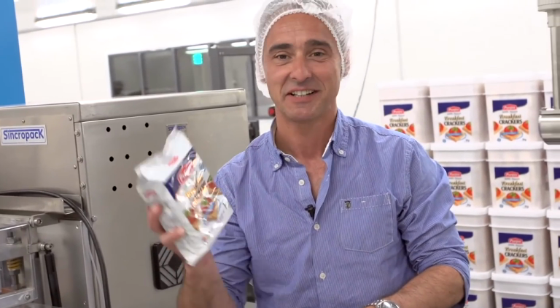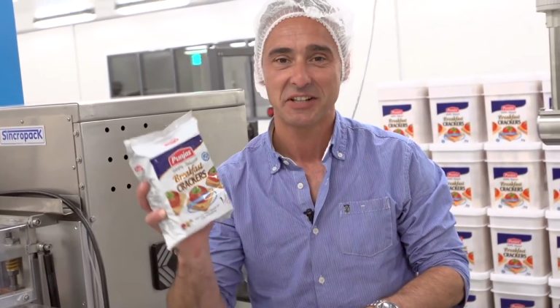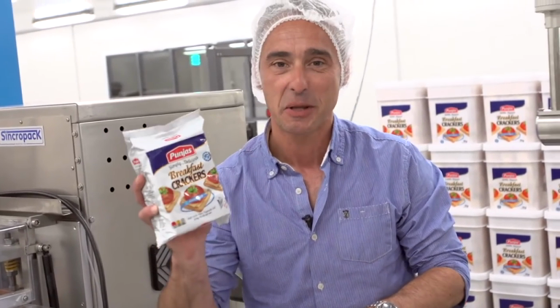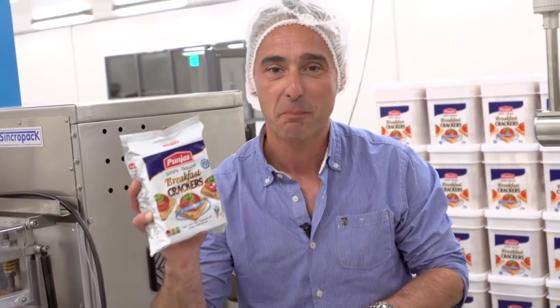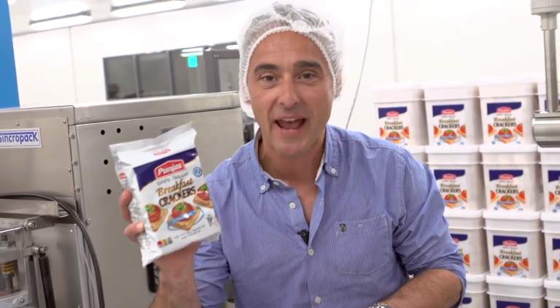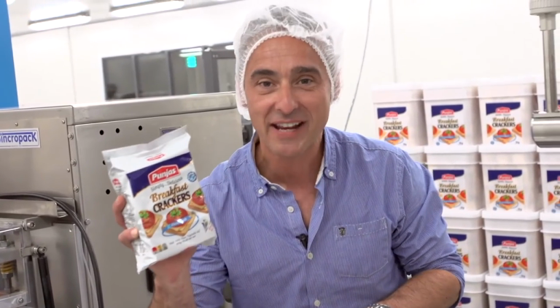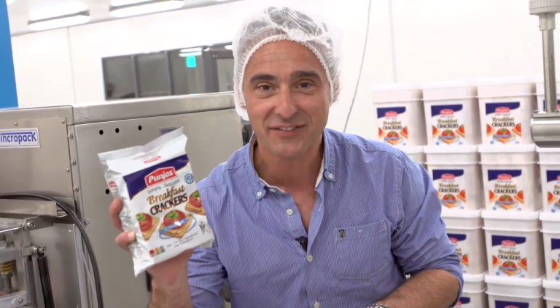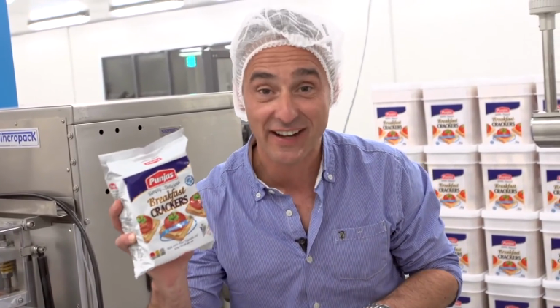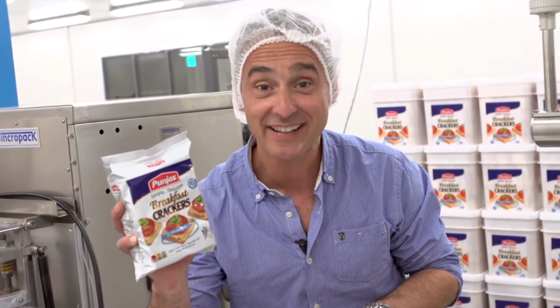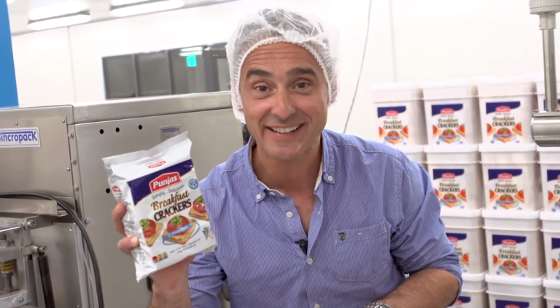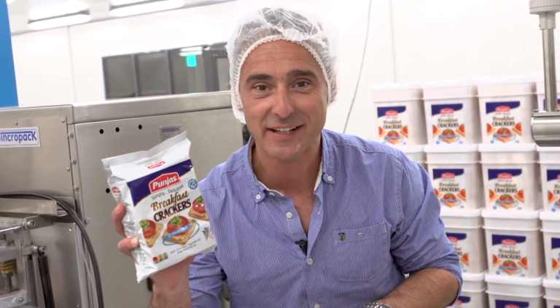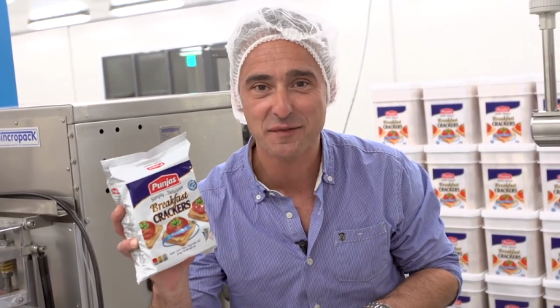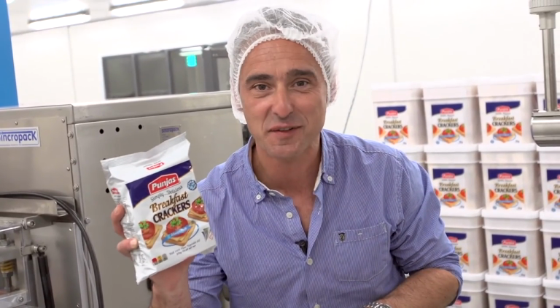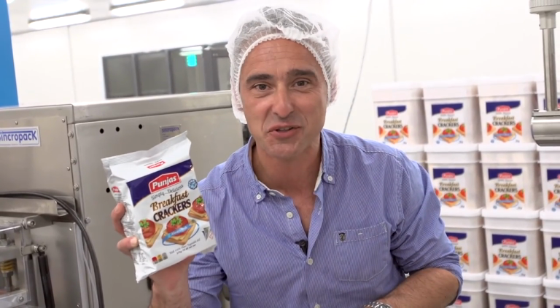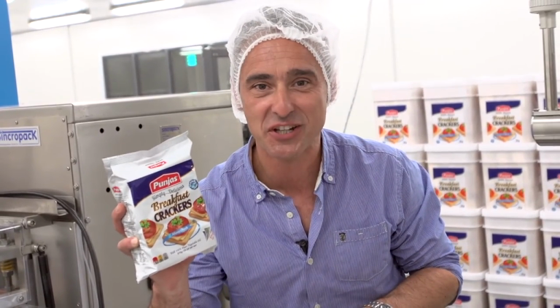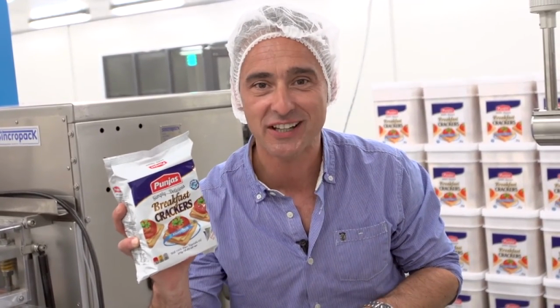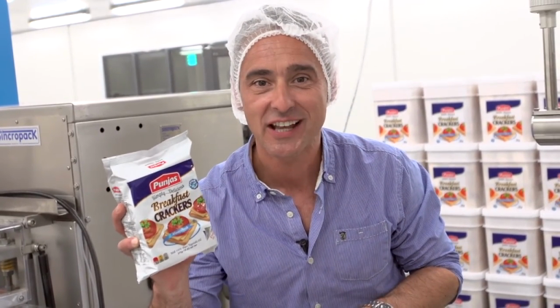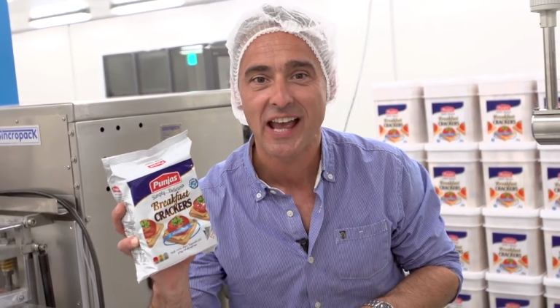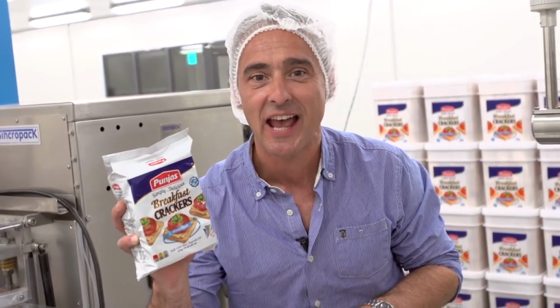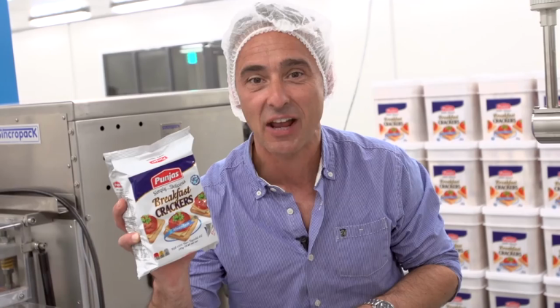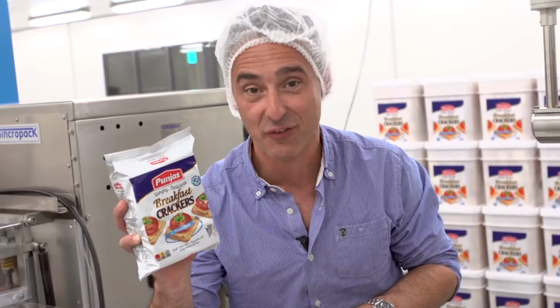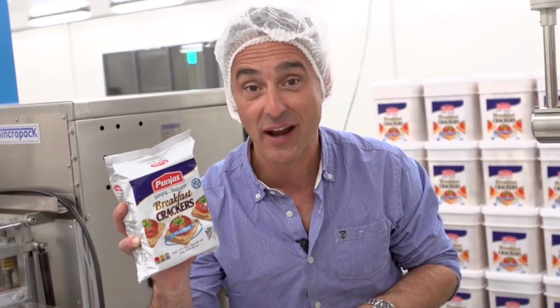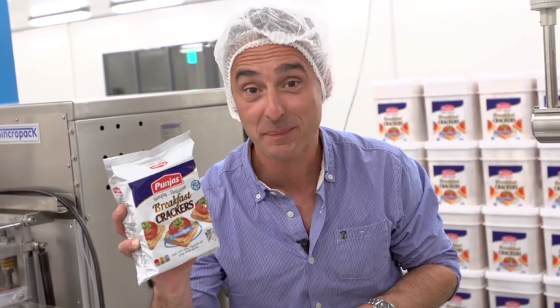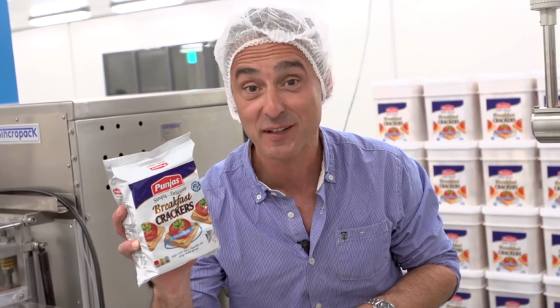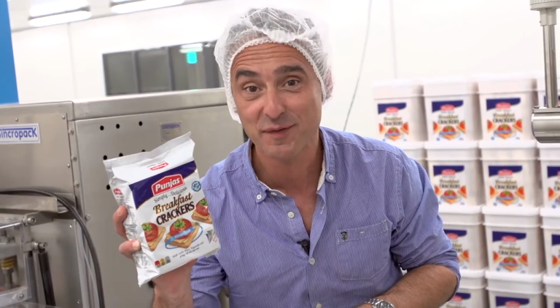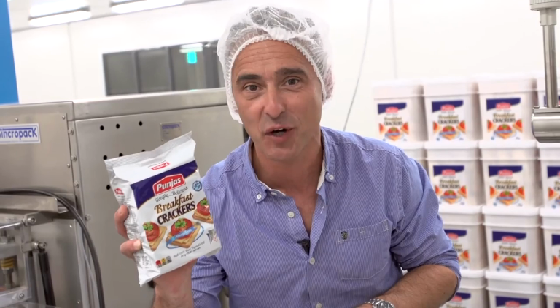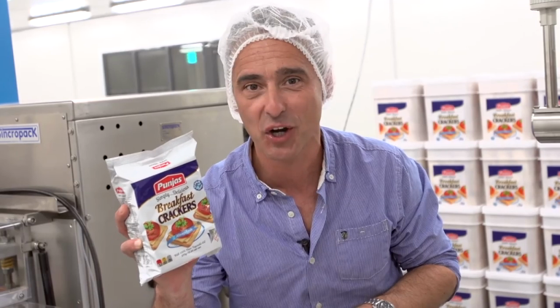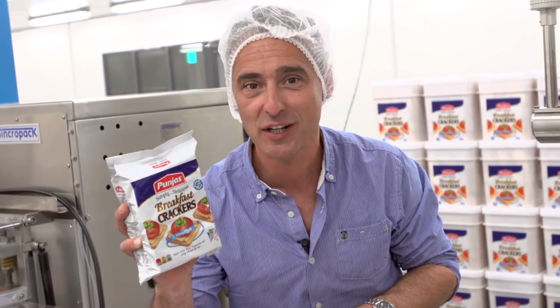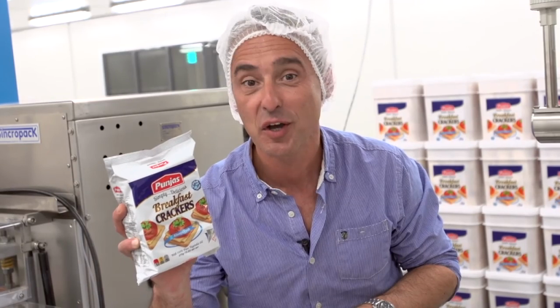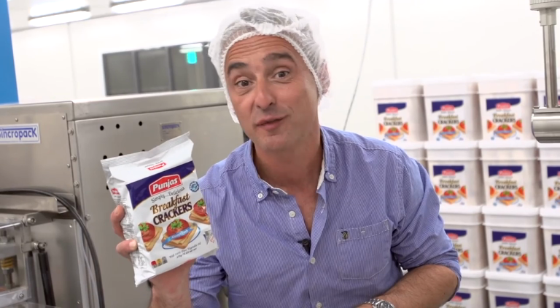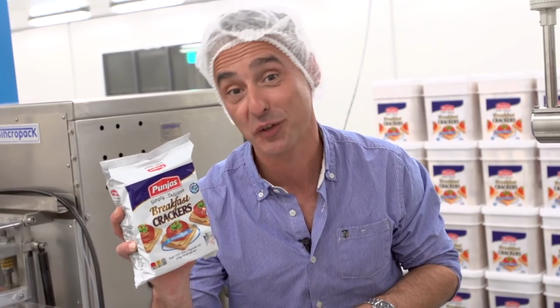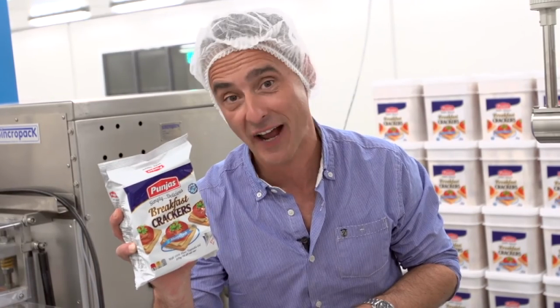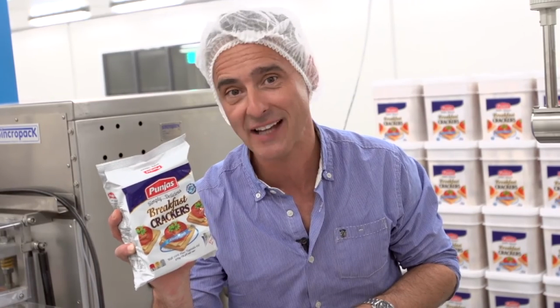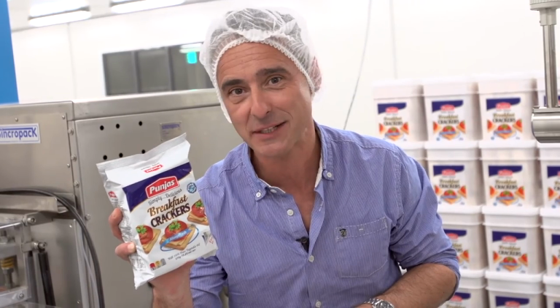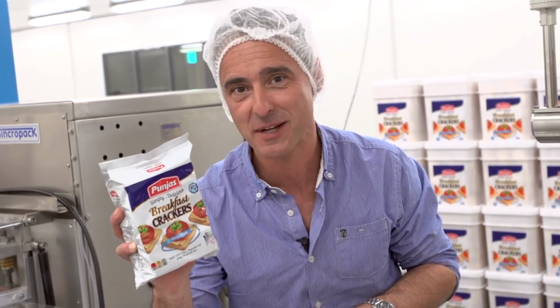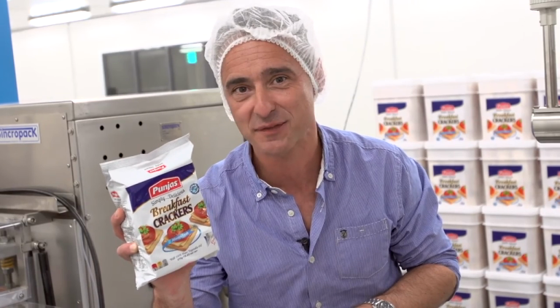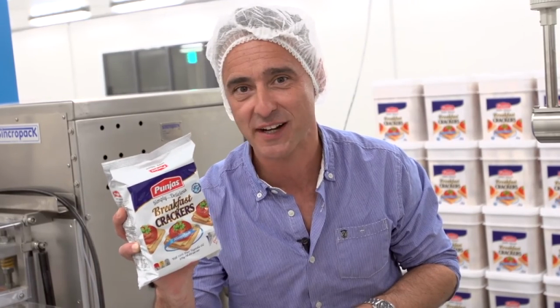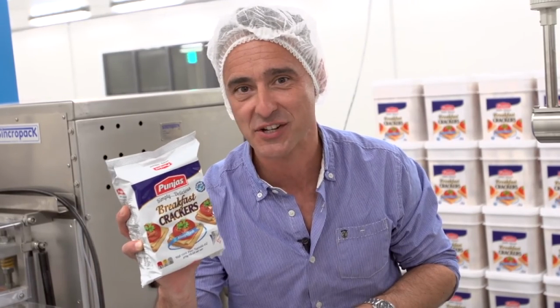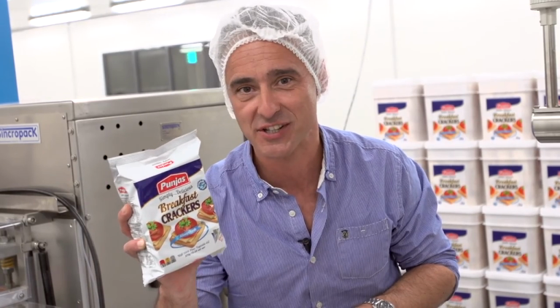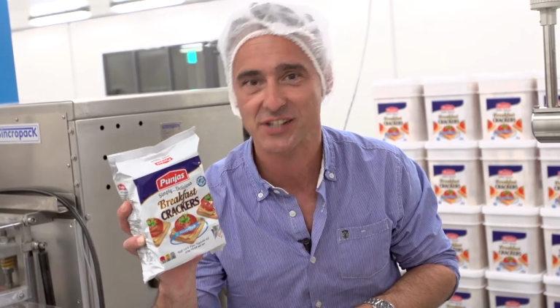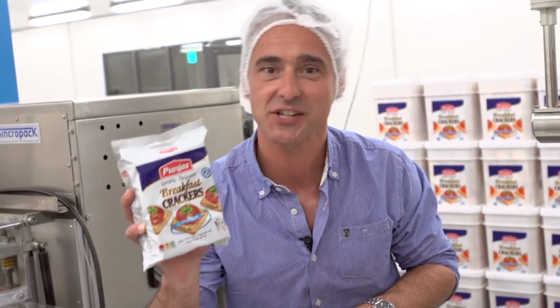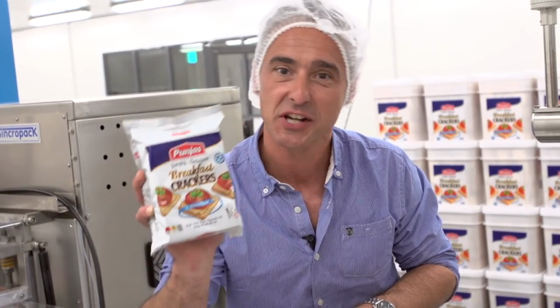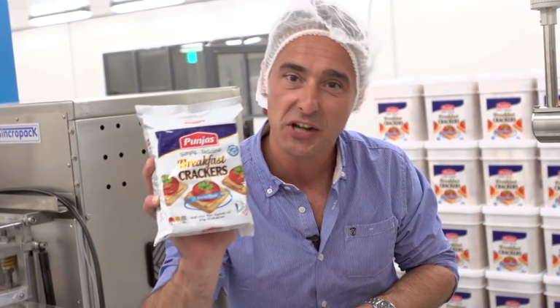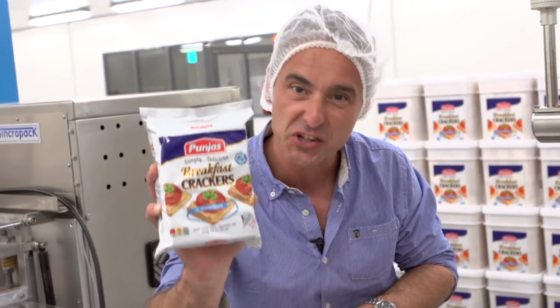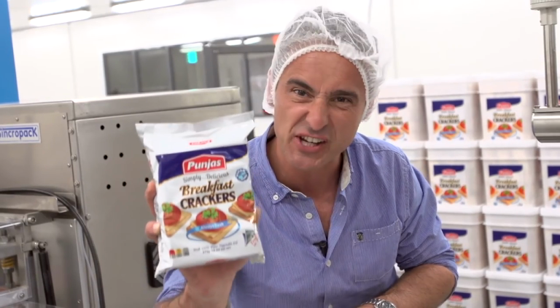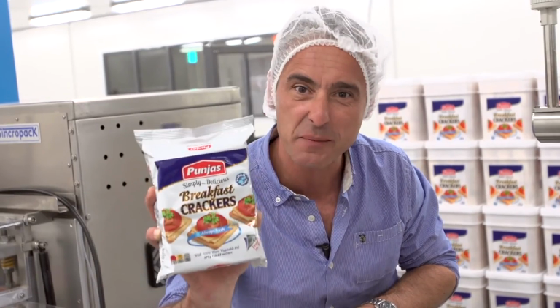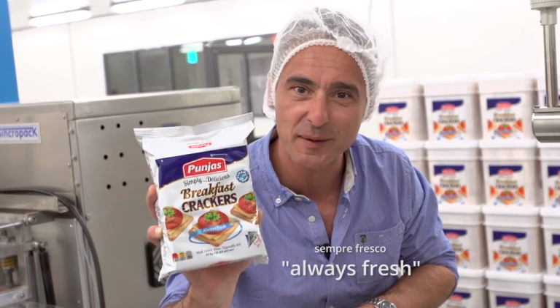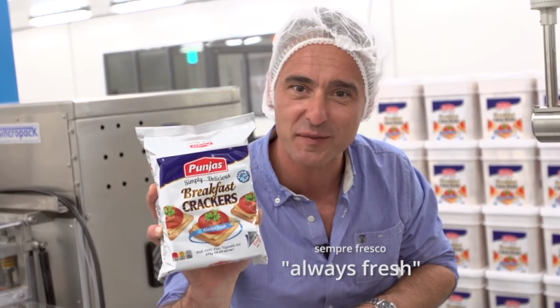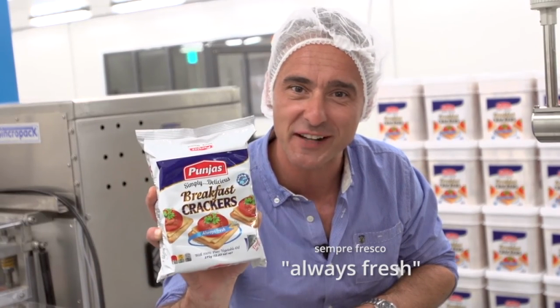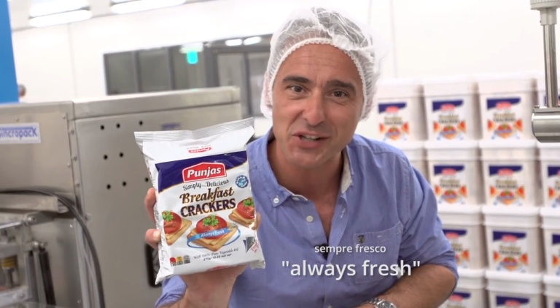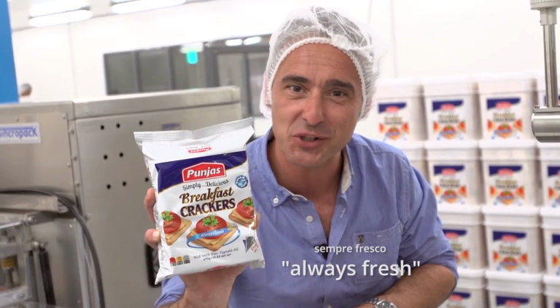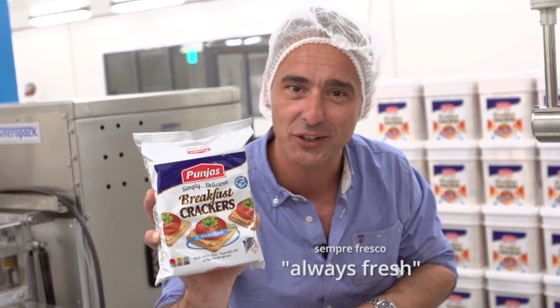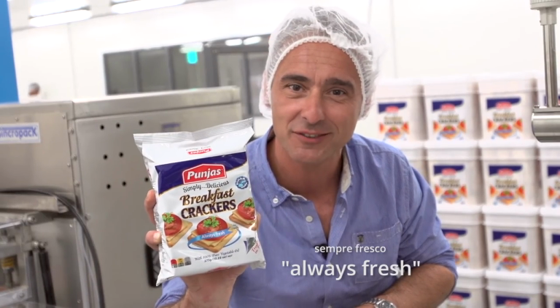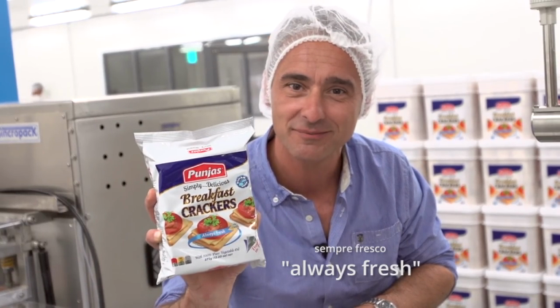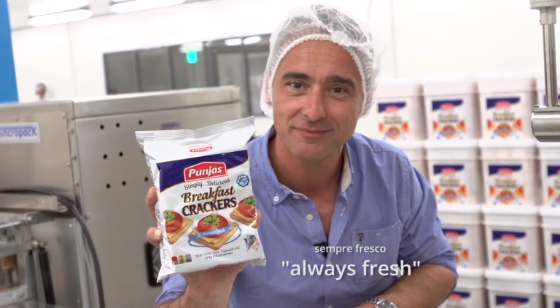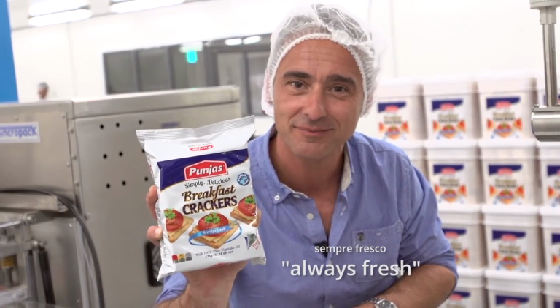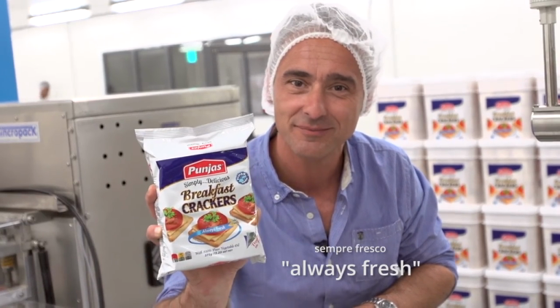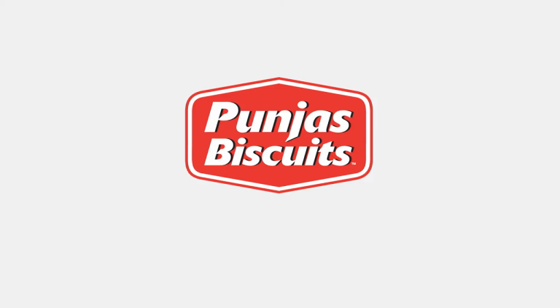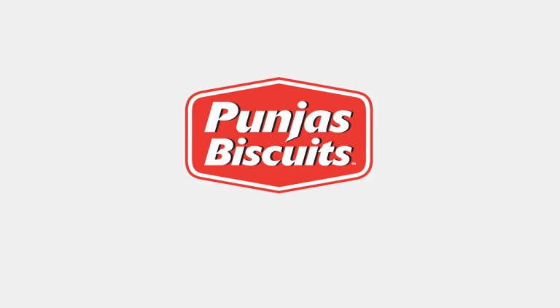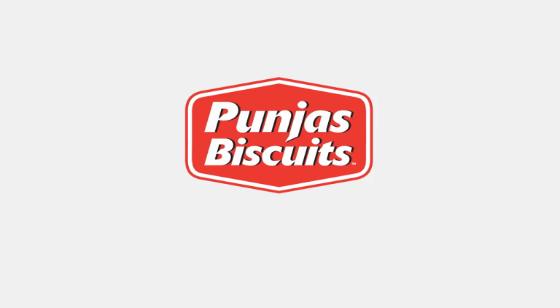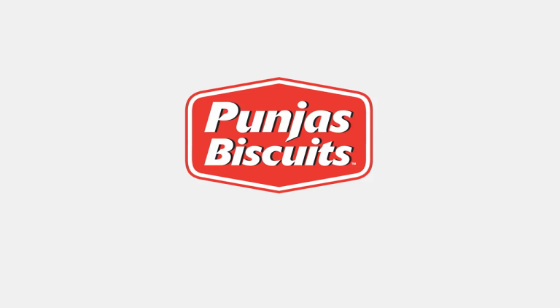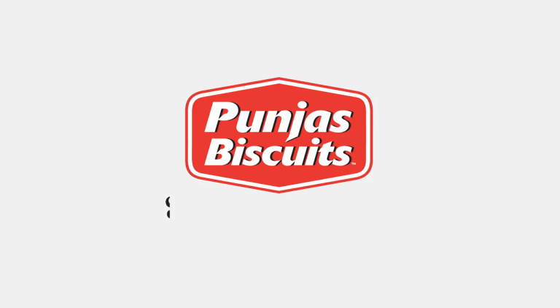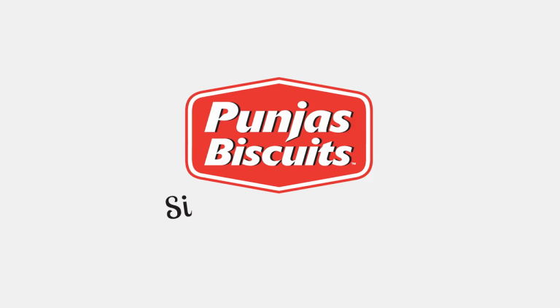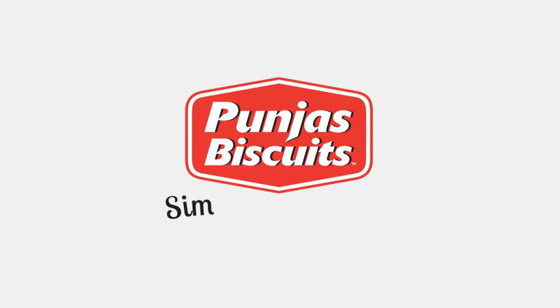Baked right here in Fiji and wrapped in foil for ultimate freshness. Always freshness.